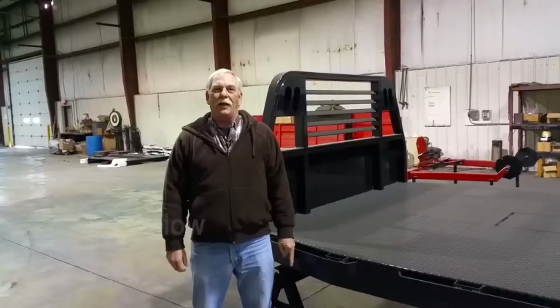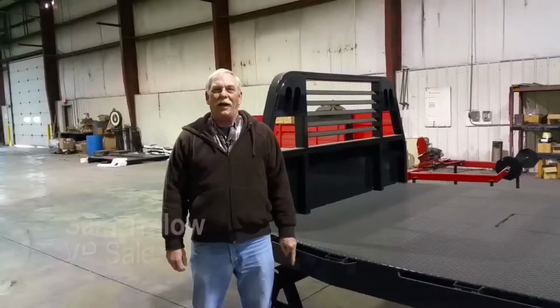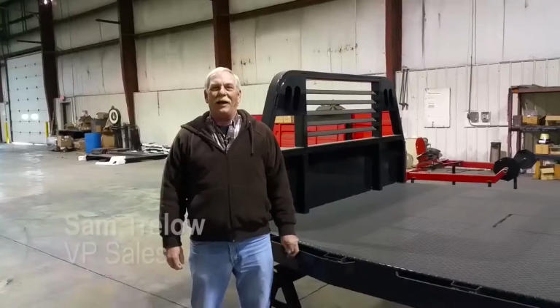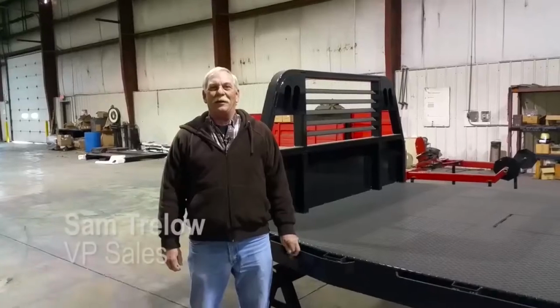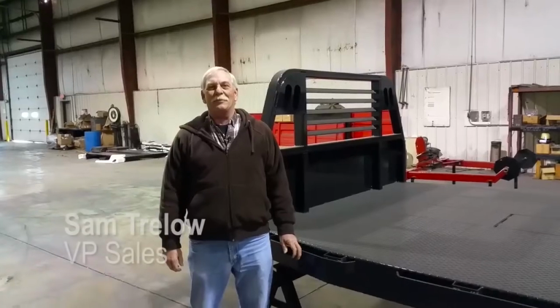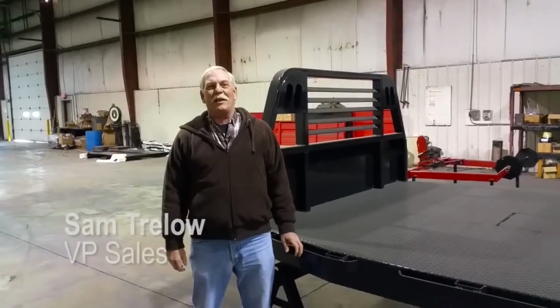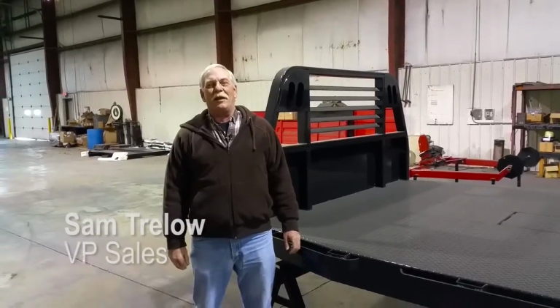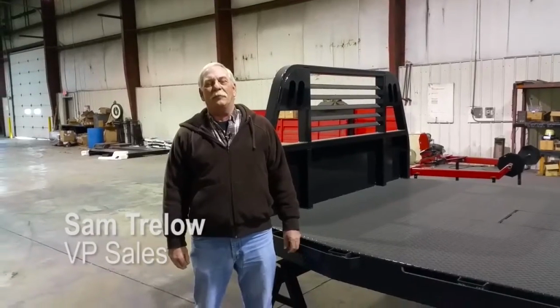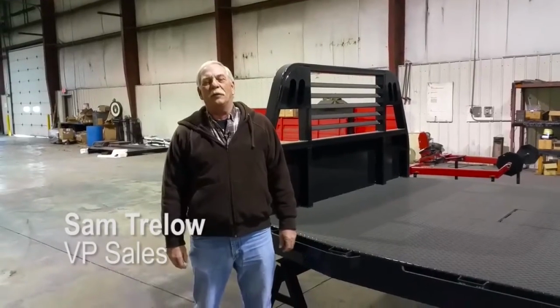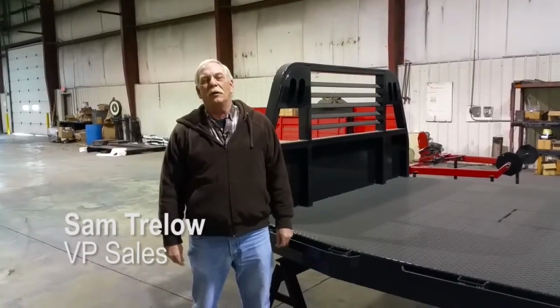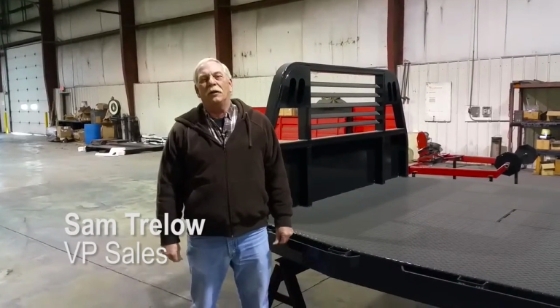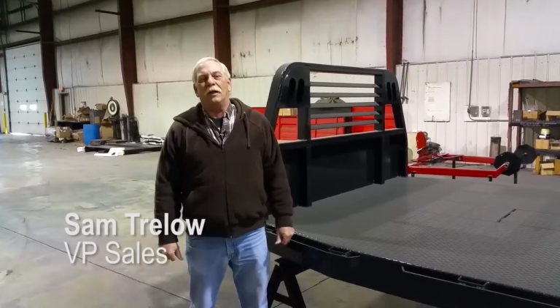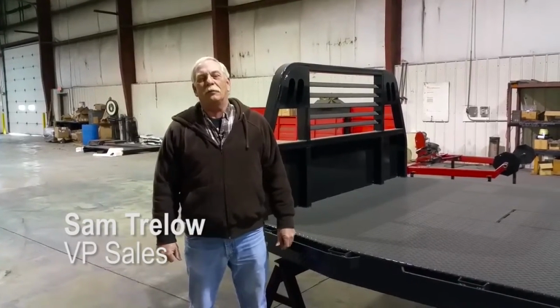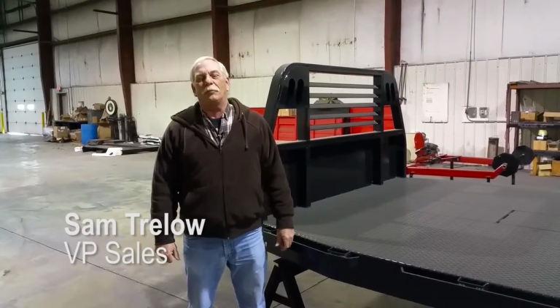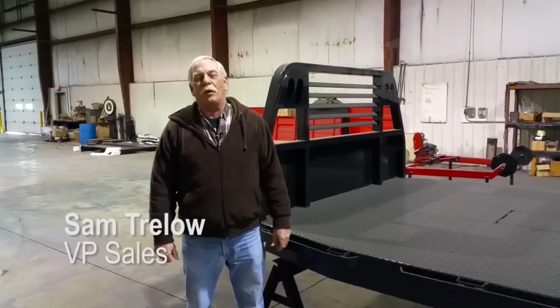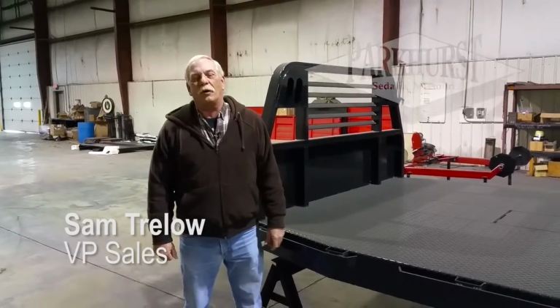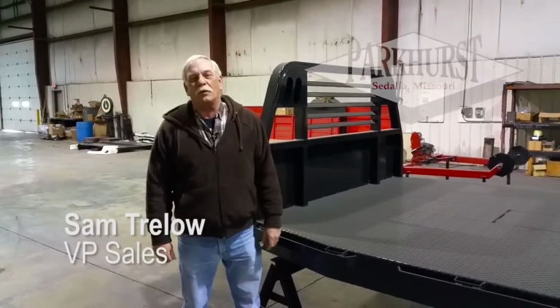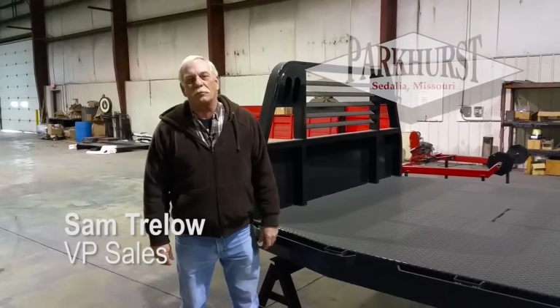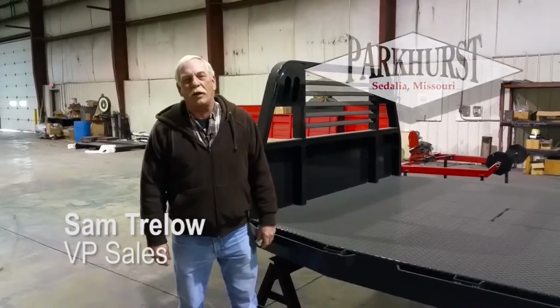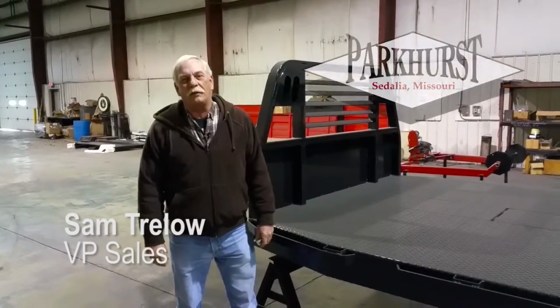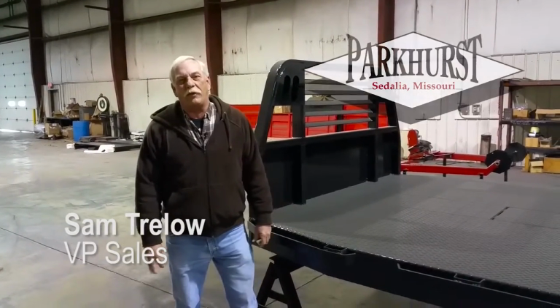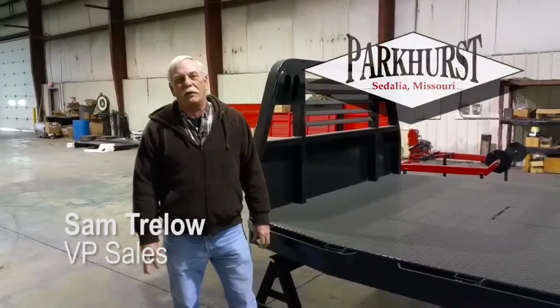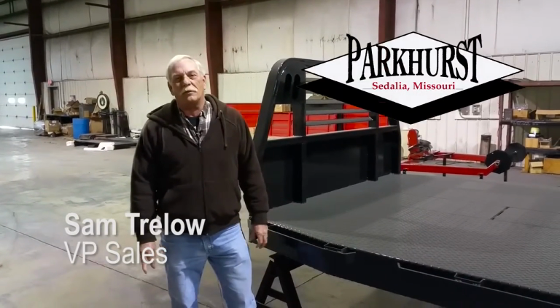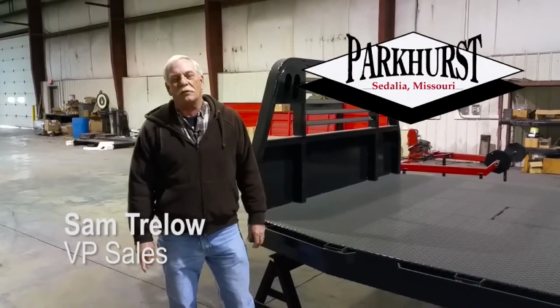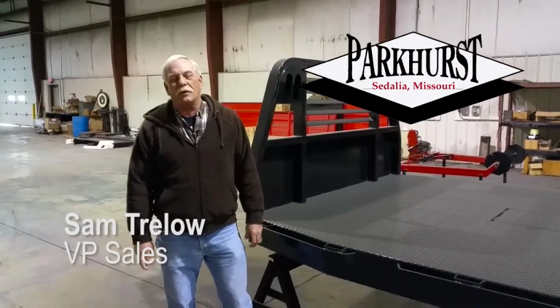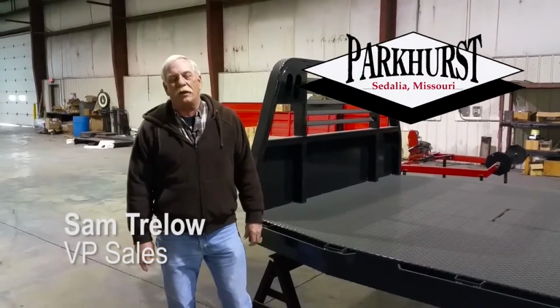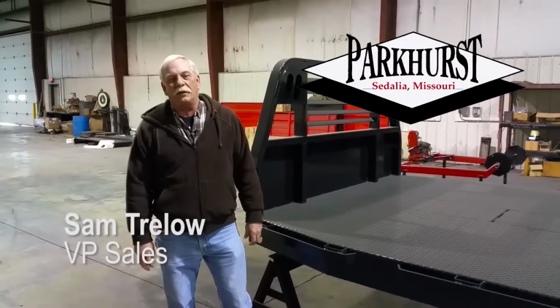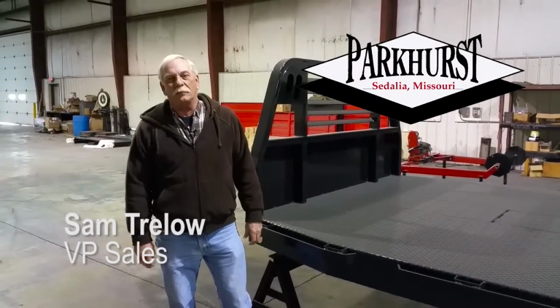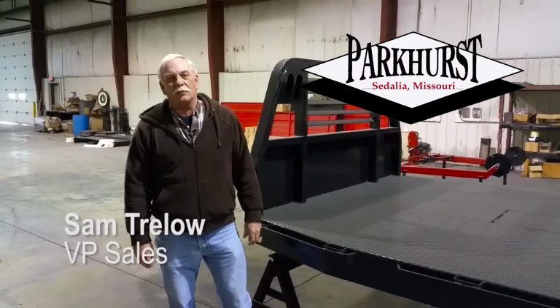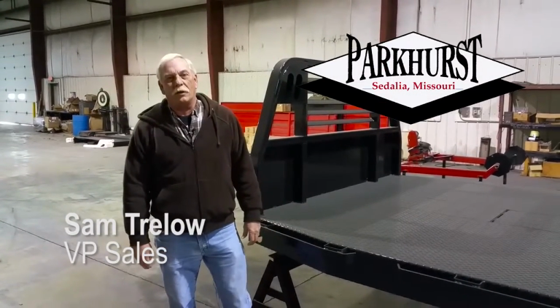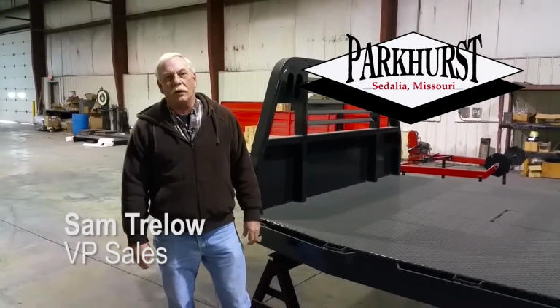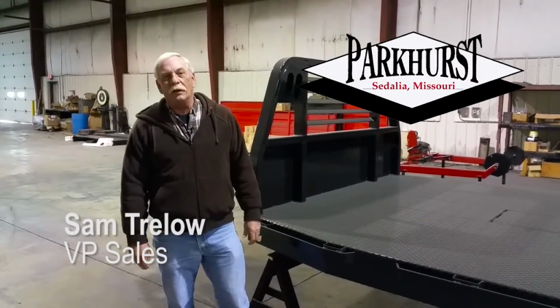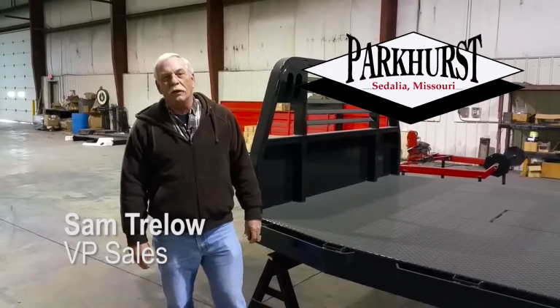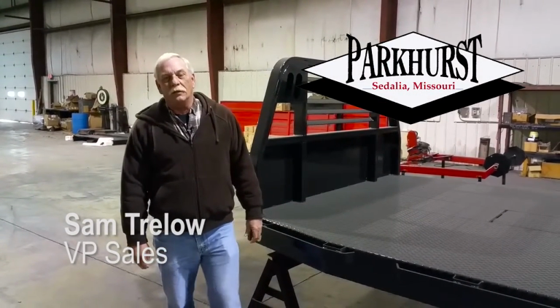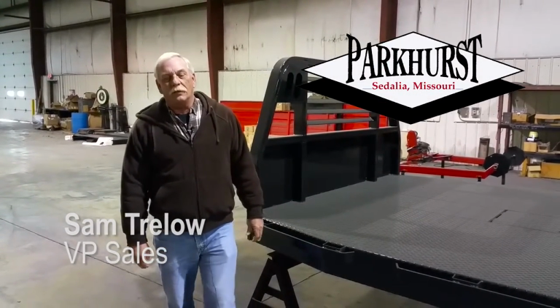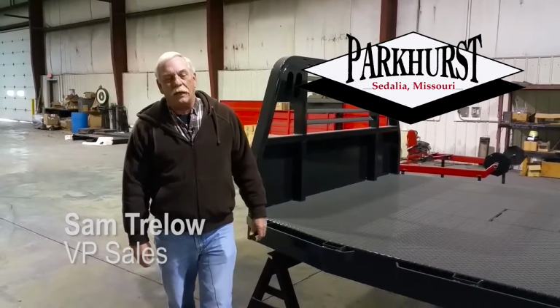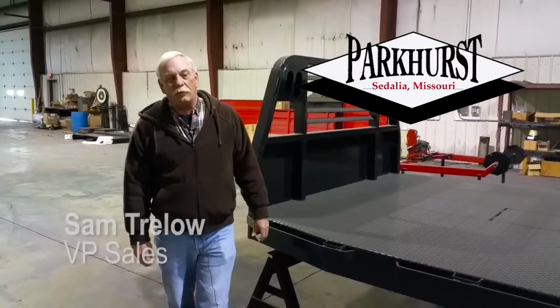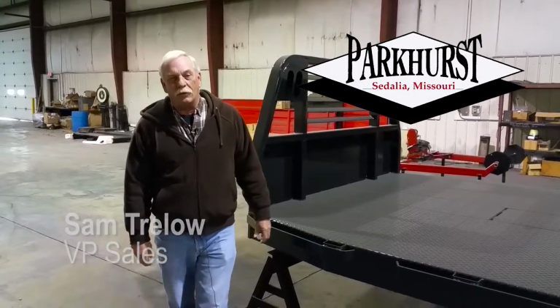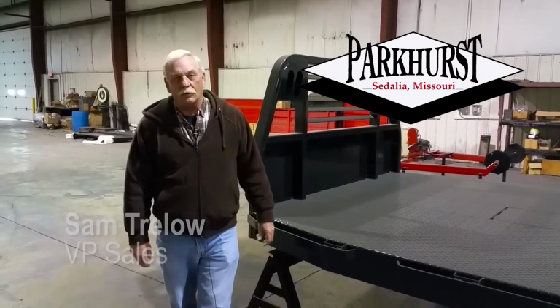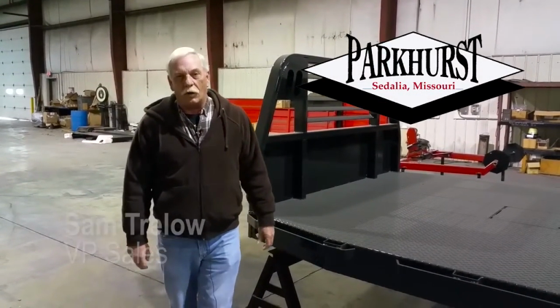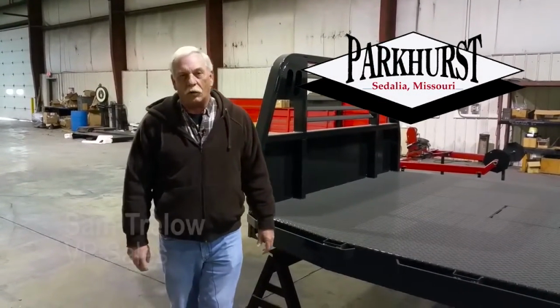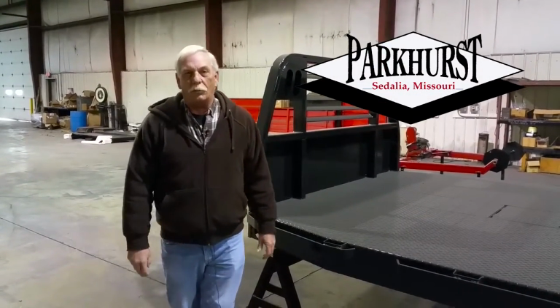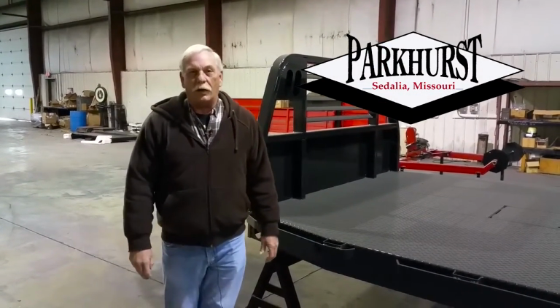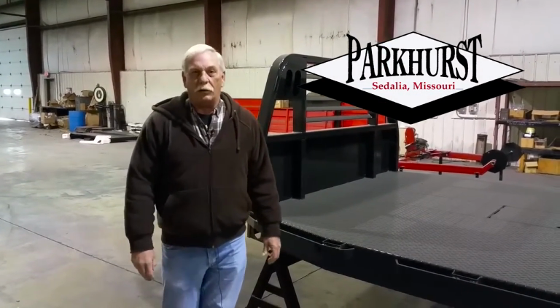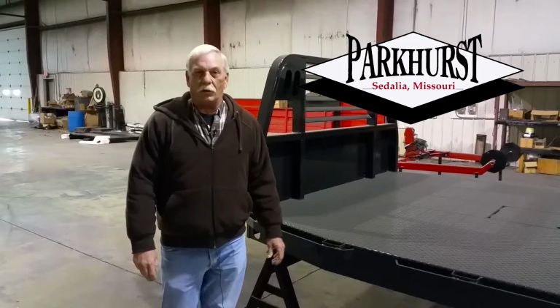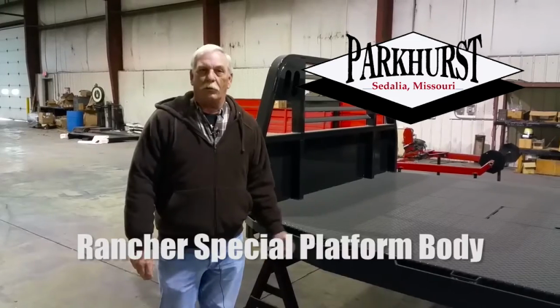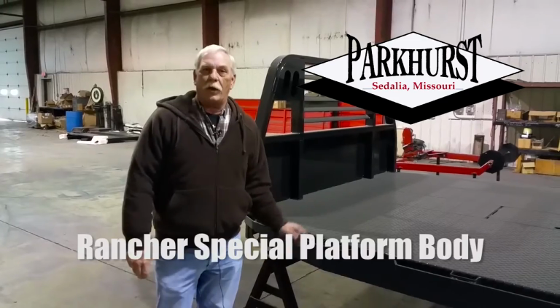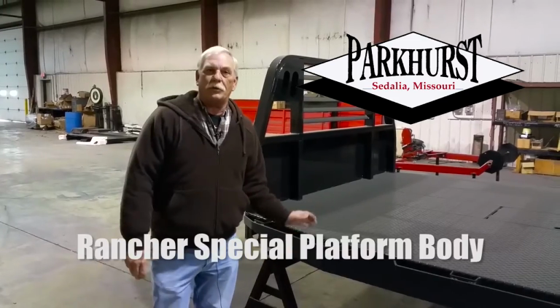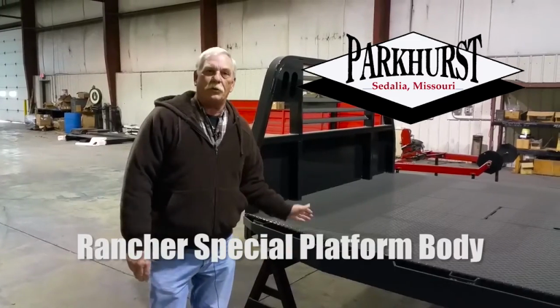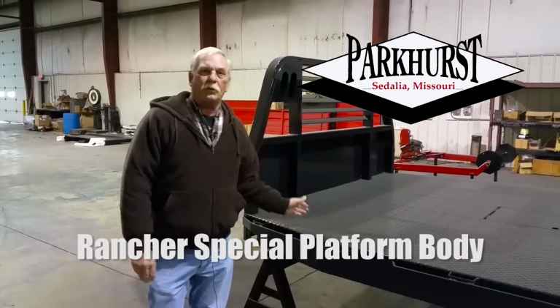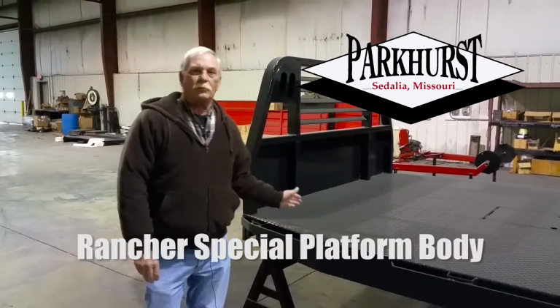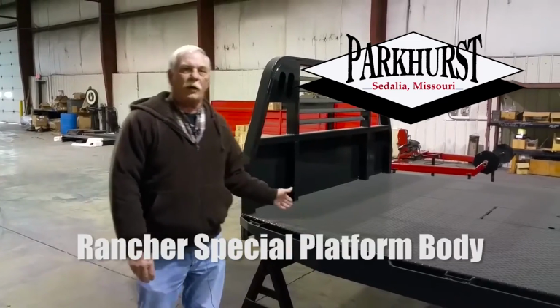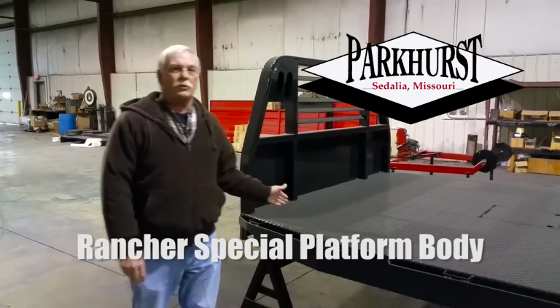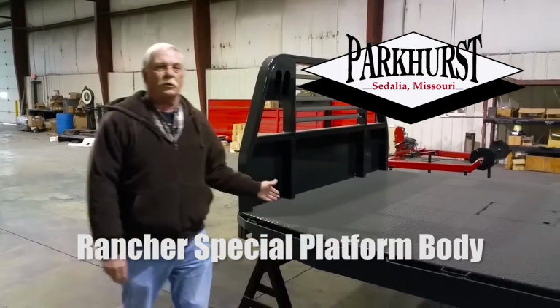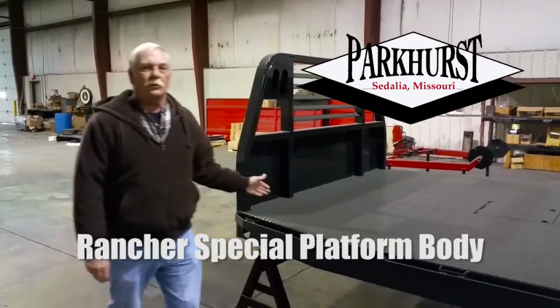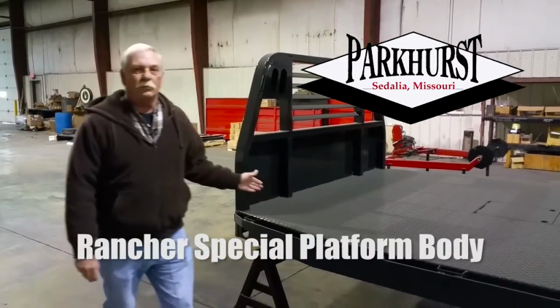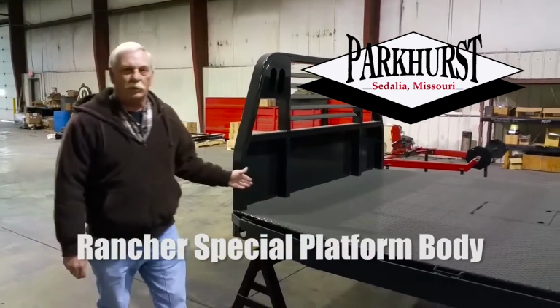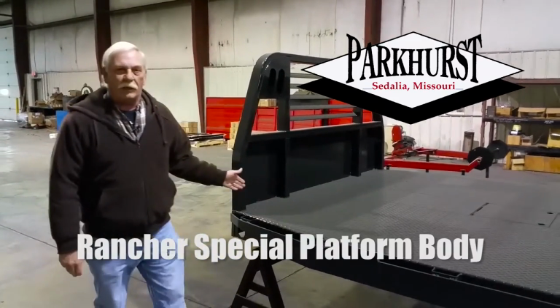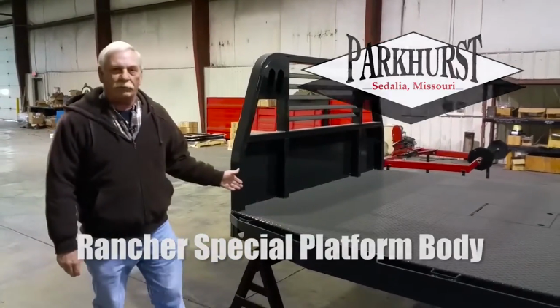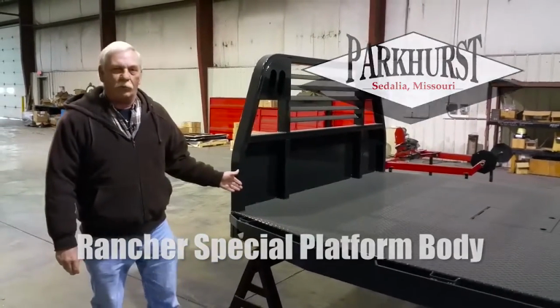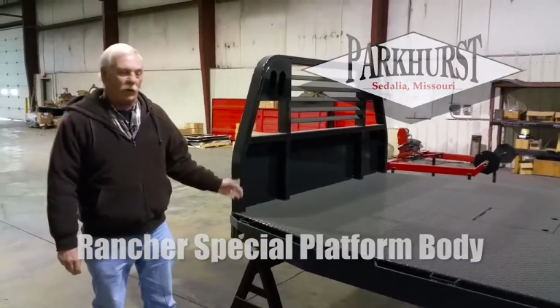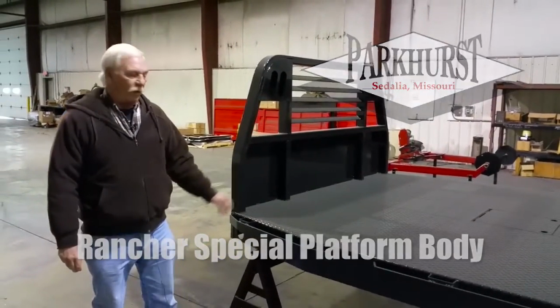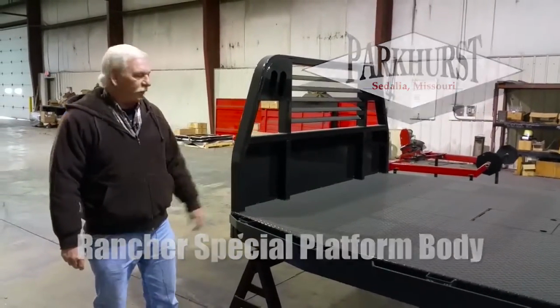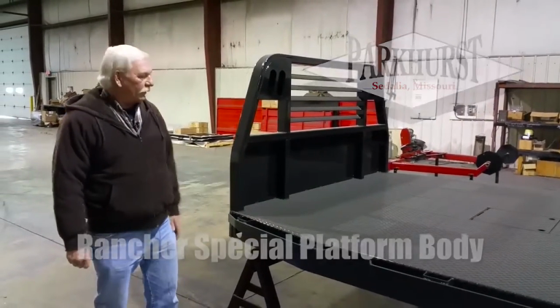Hi, I'm Sam here with Parkhurst Manufacturing, Sedalia, Missouri. Today we're going to talk about our Rancher Special platform body.